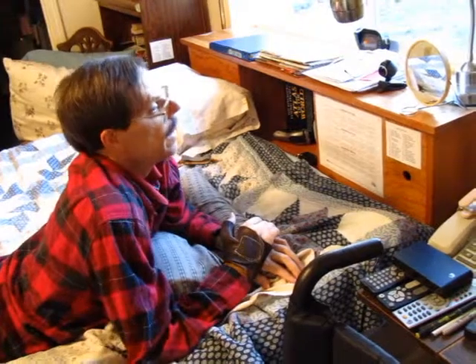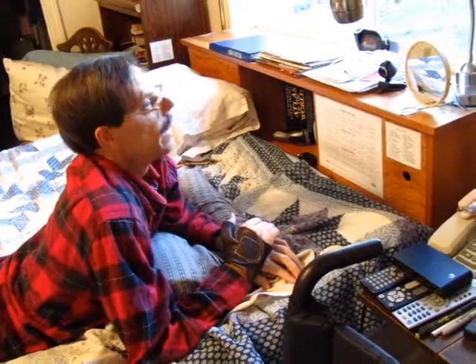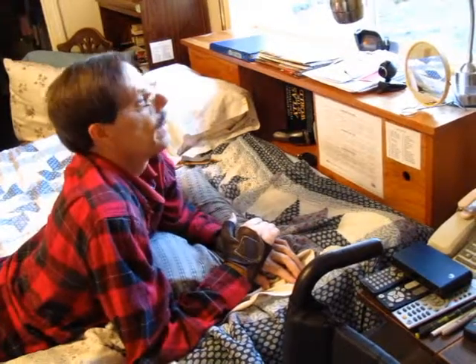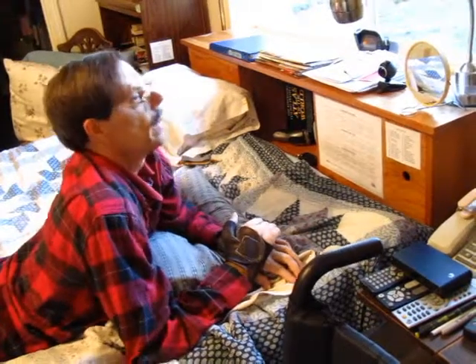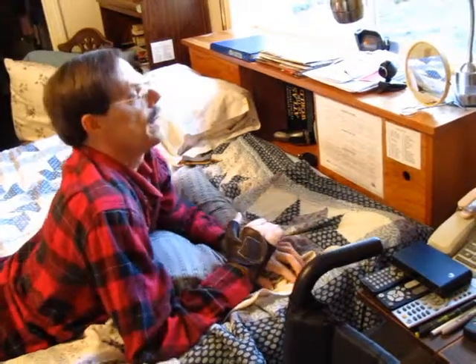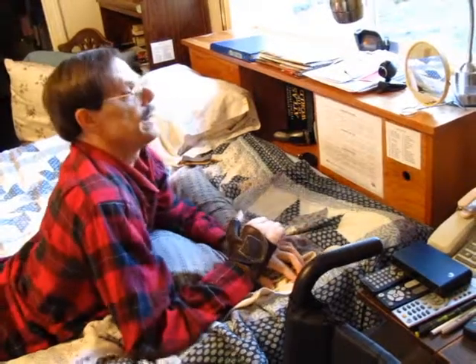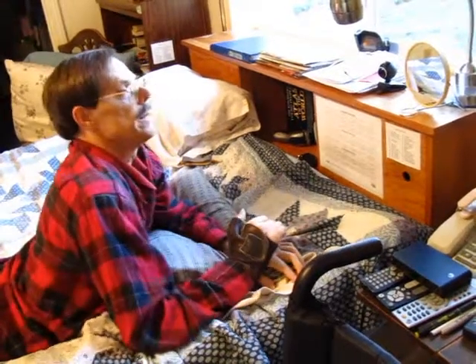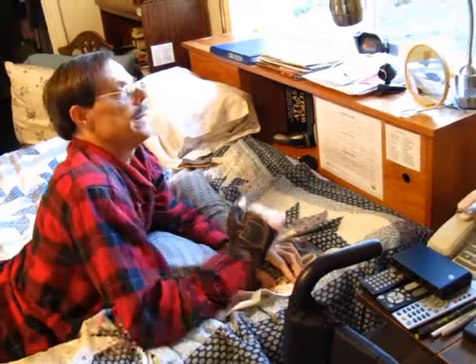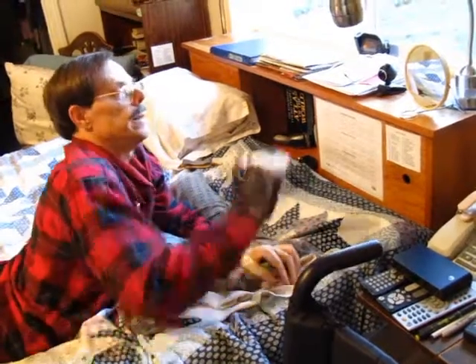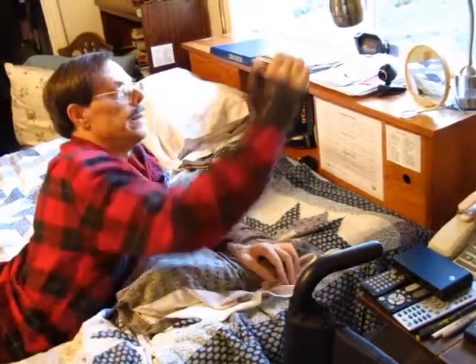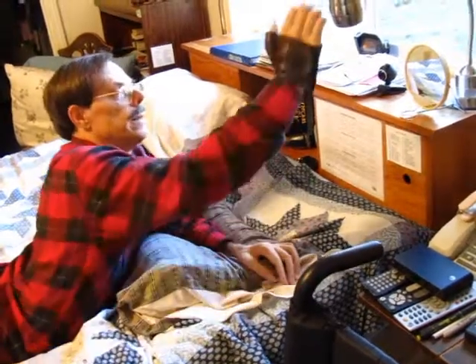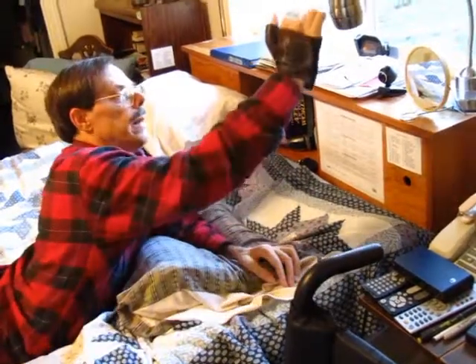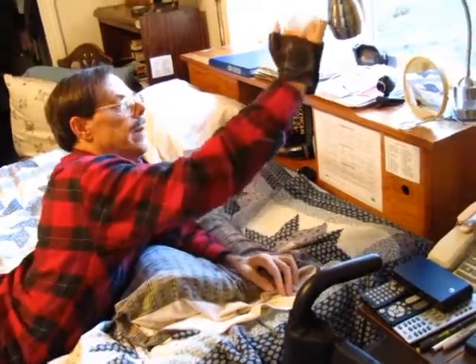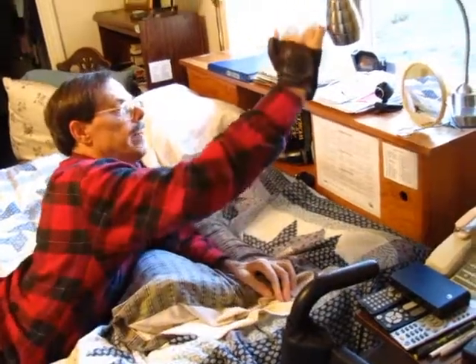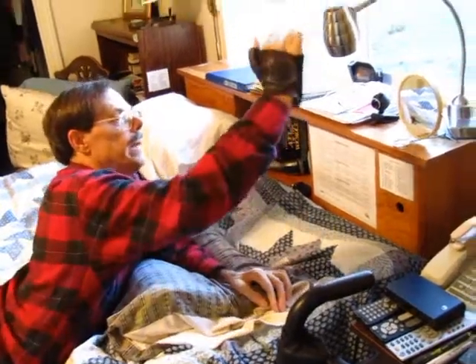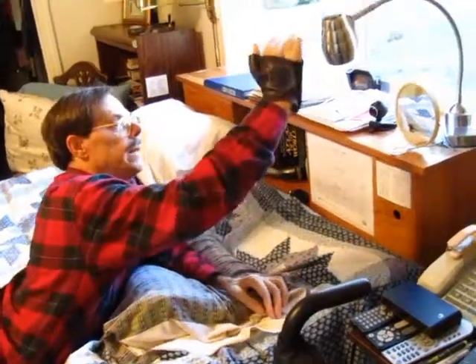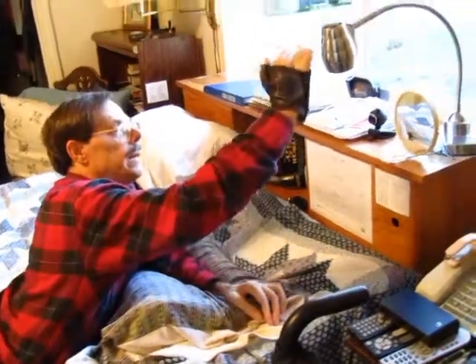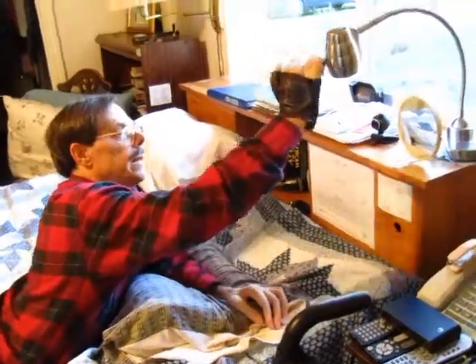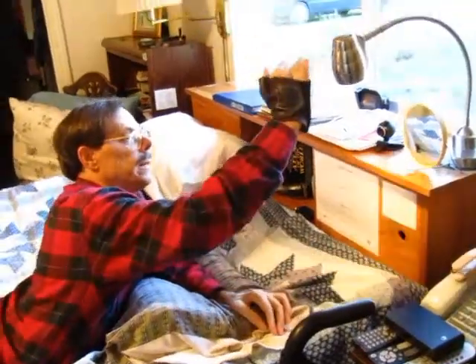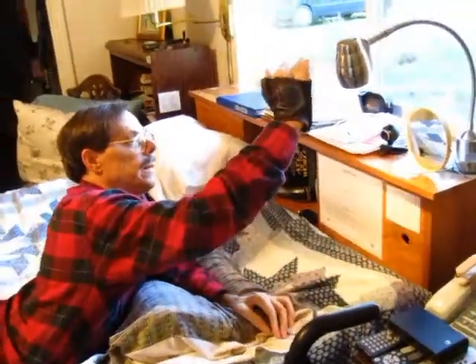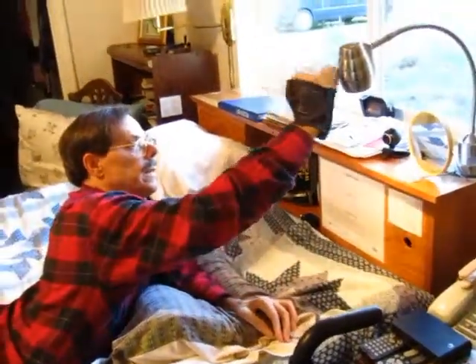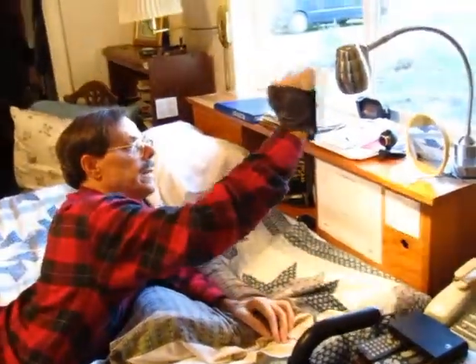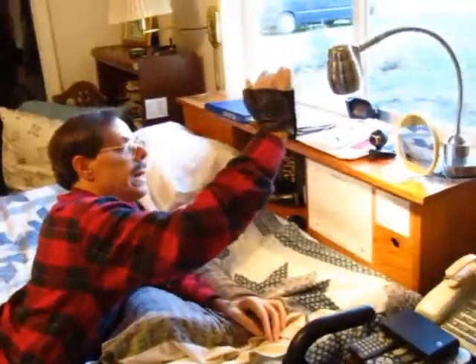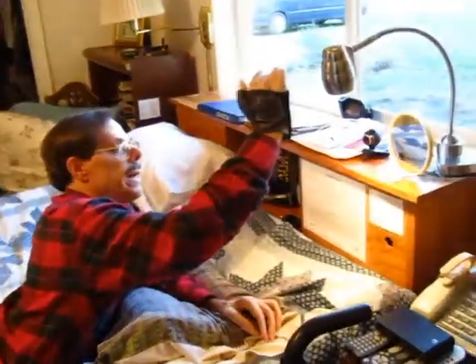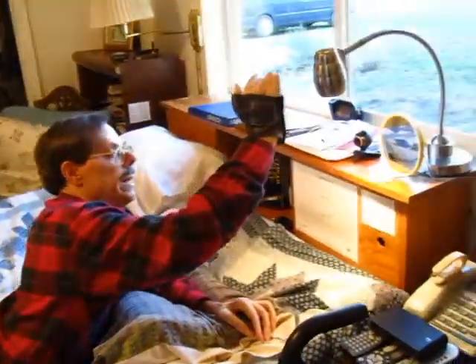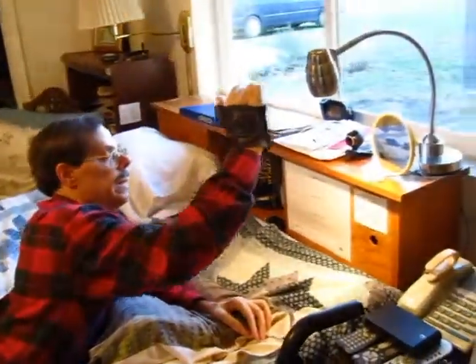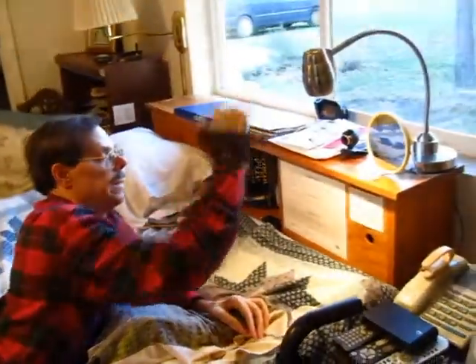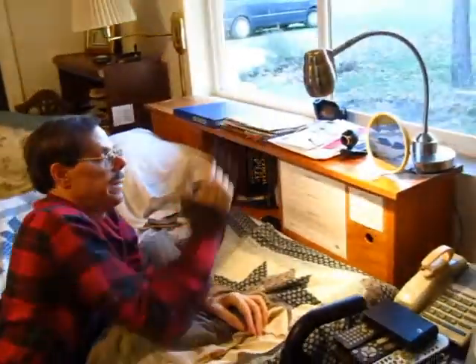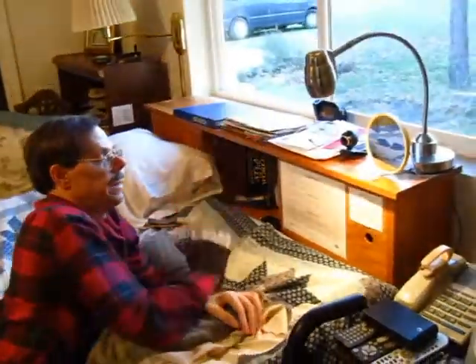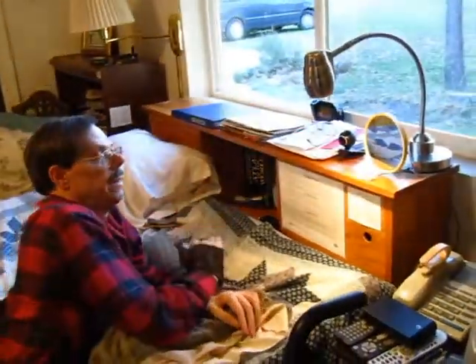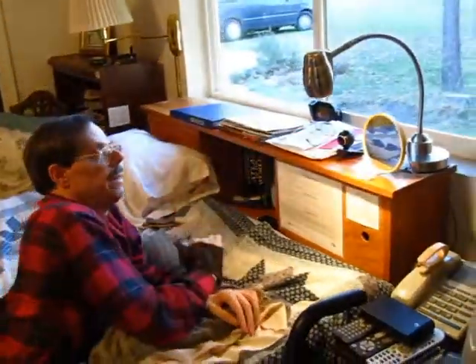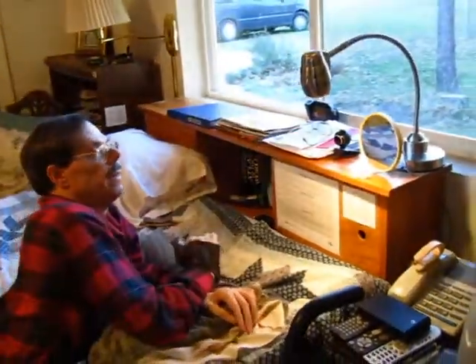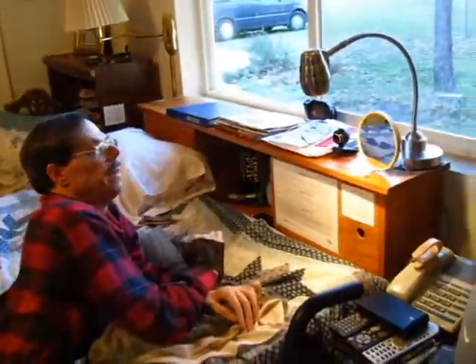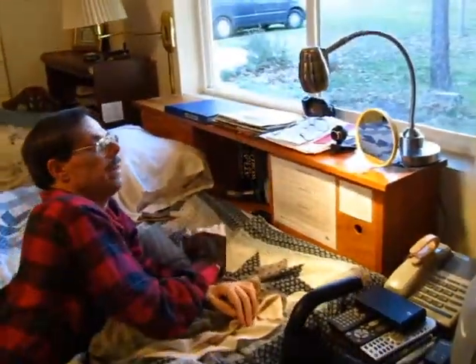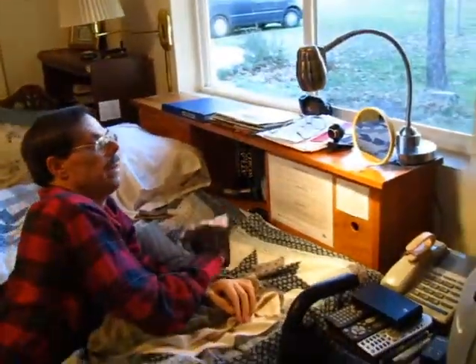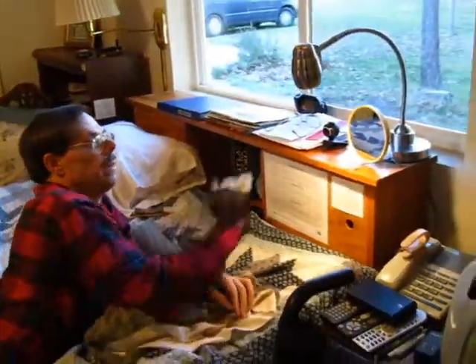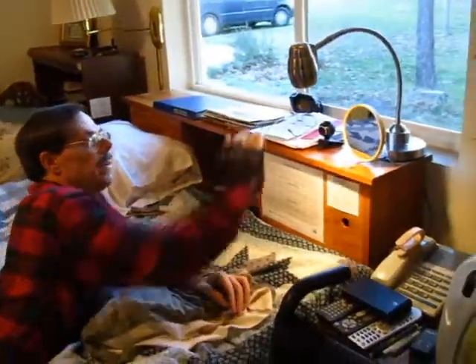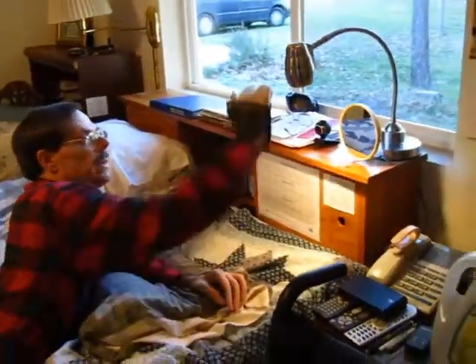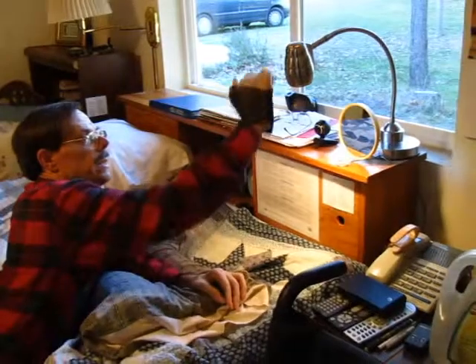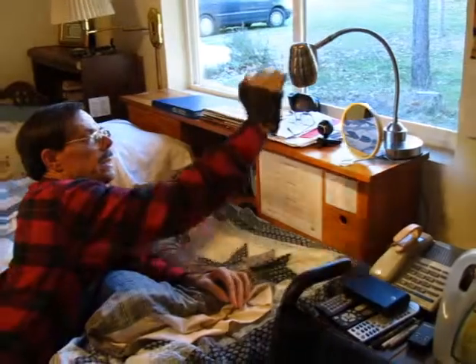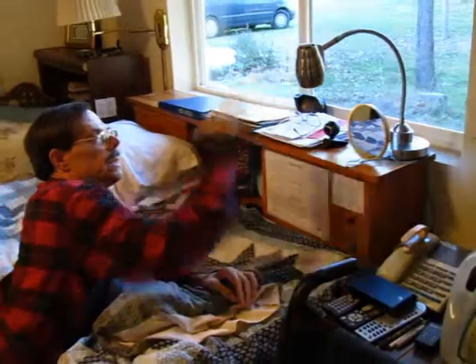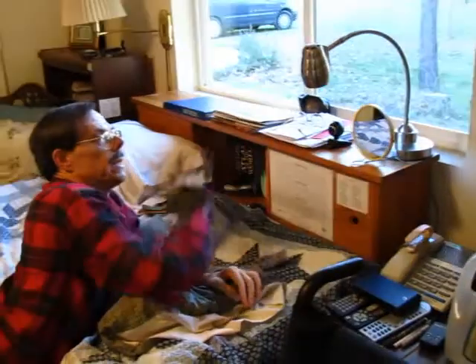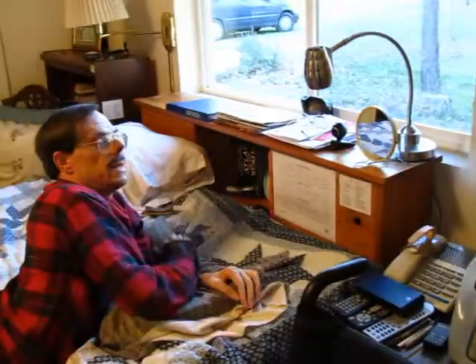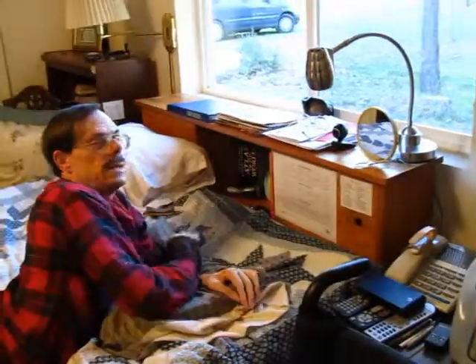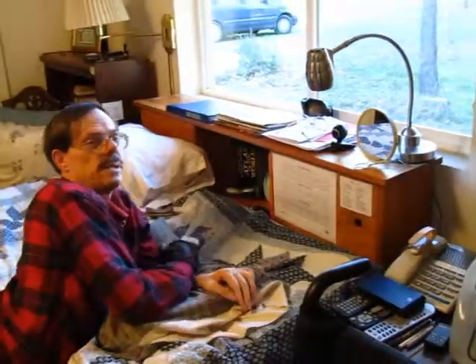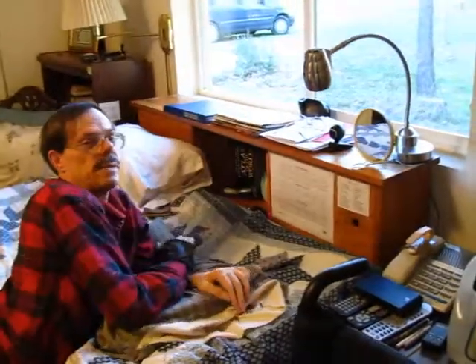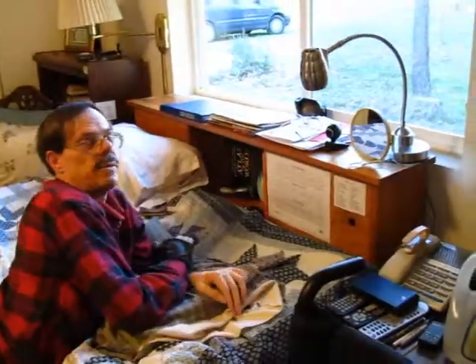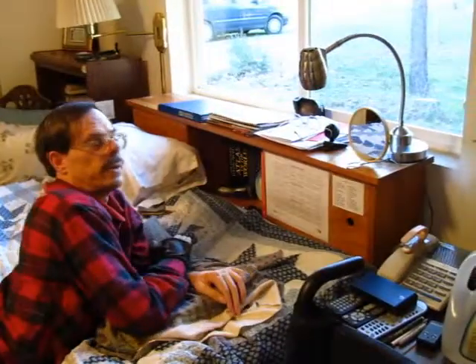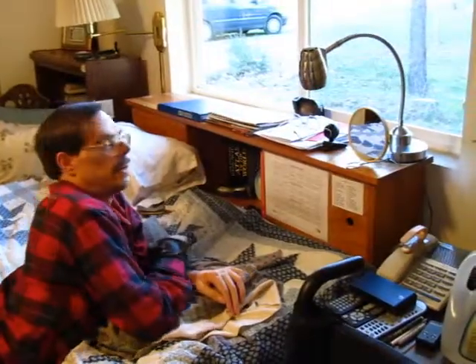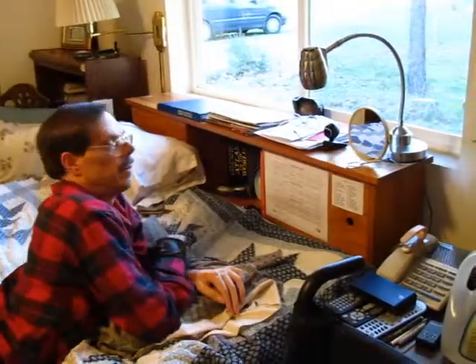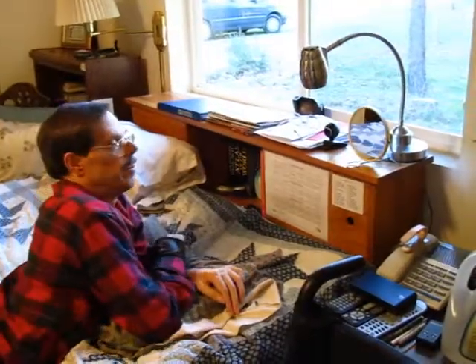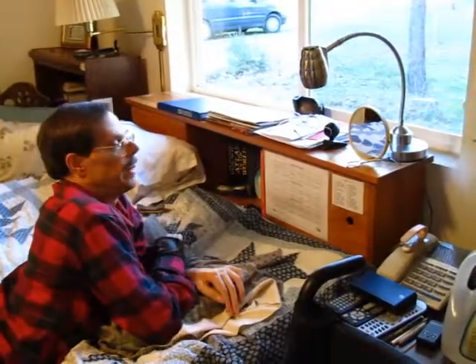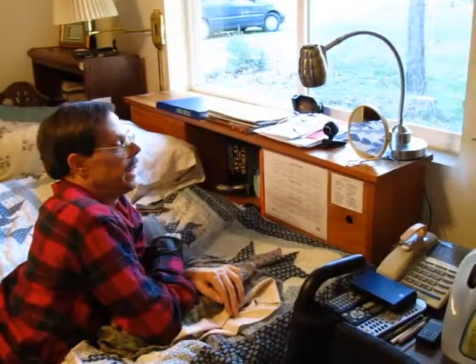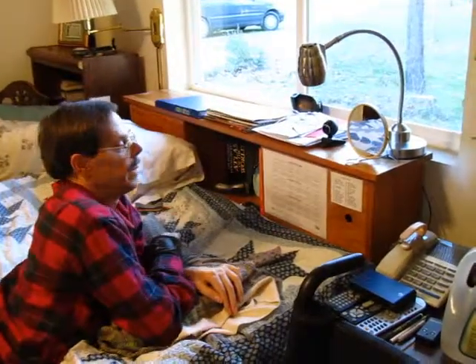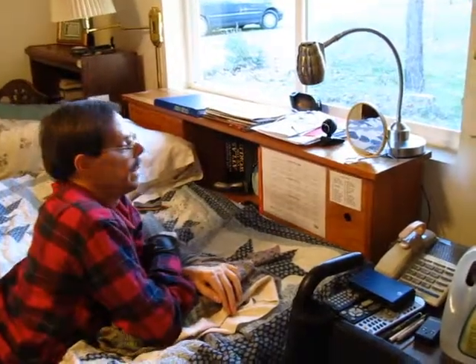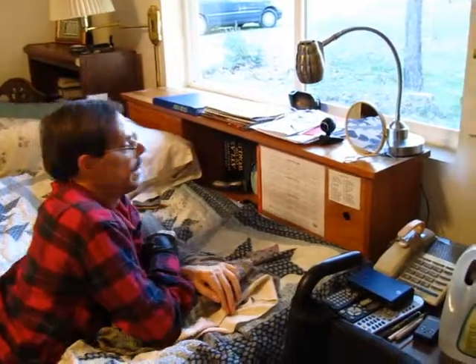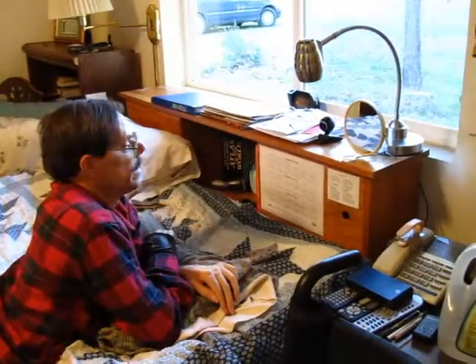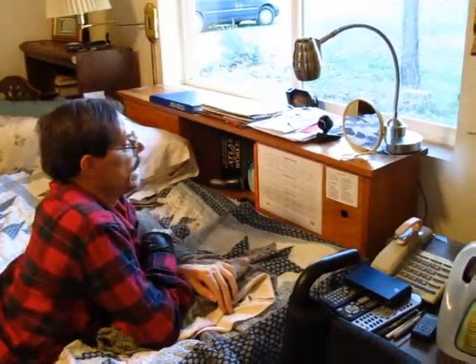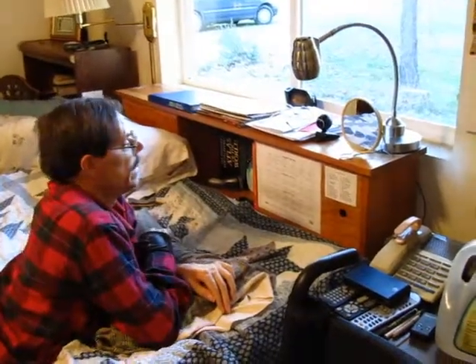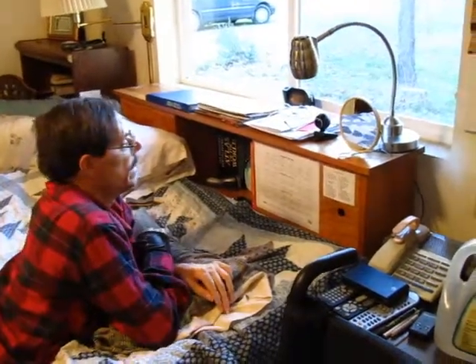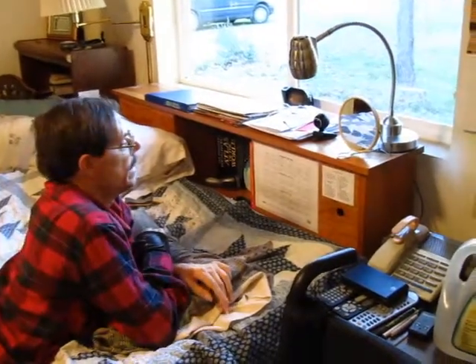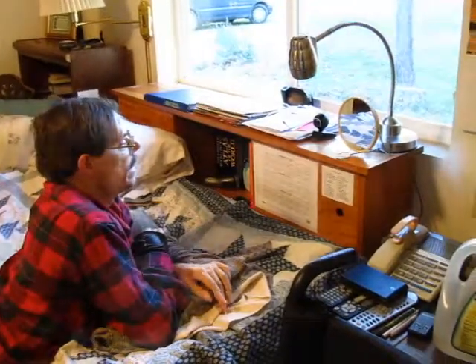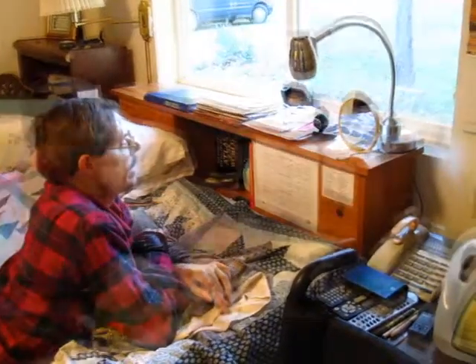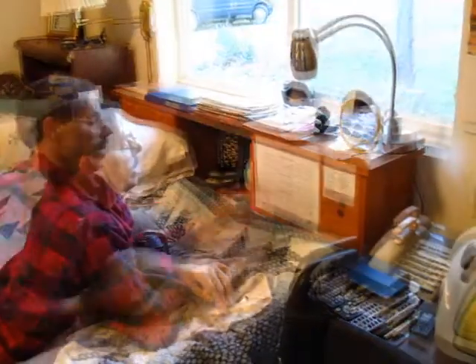Let's see. I have my little touch light here, which is nice for being able to turn the light on and off.